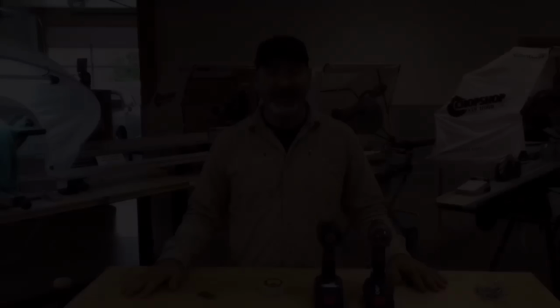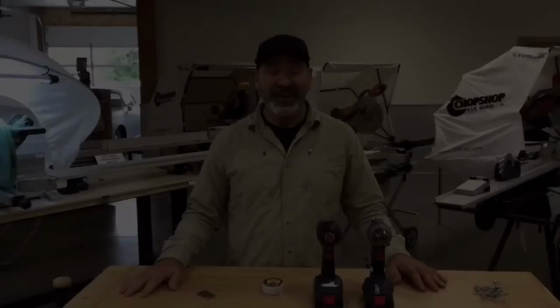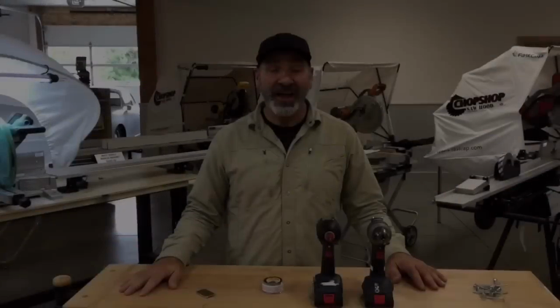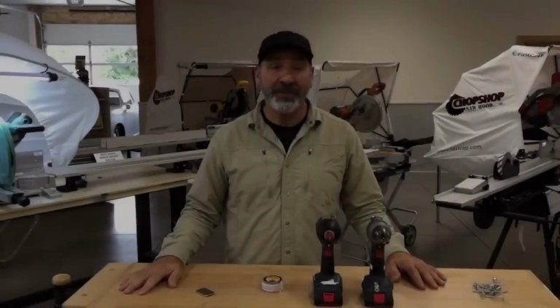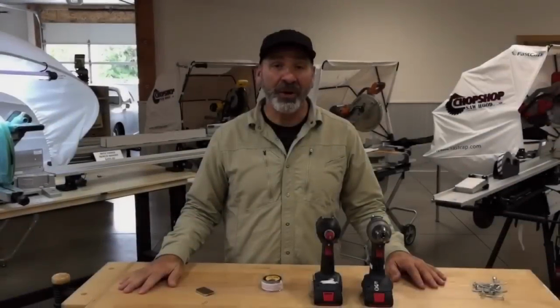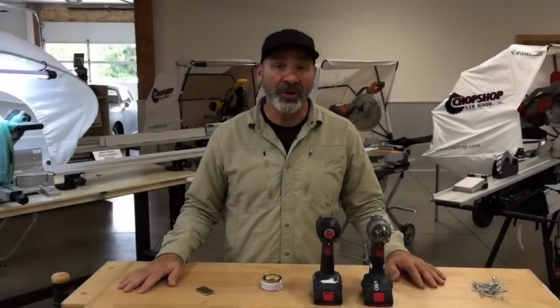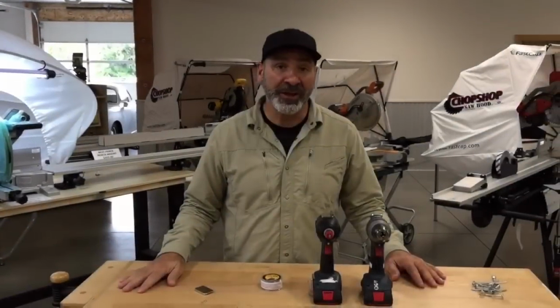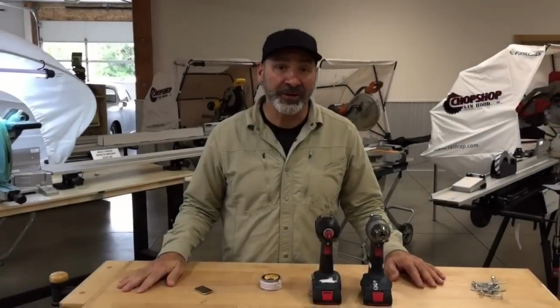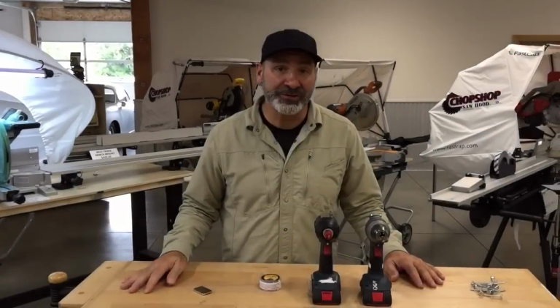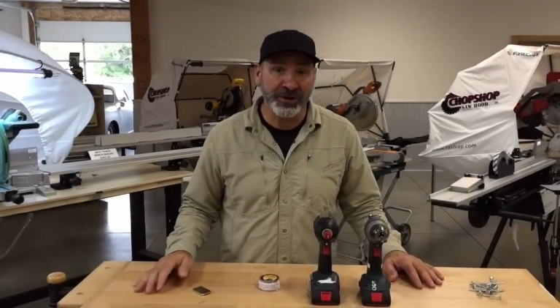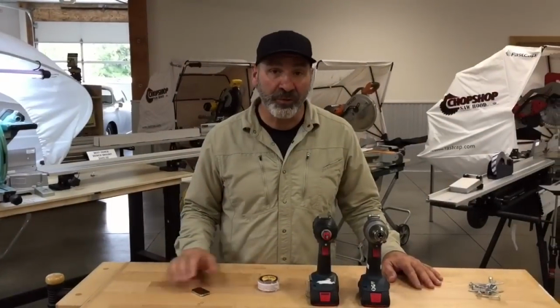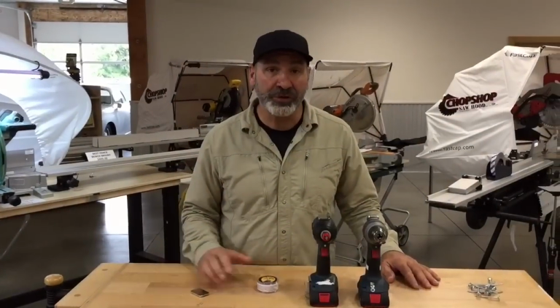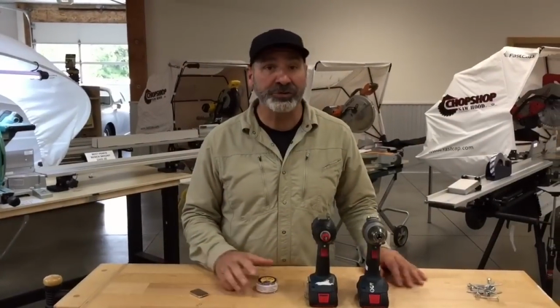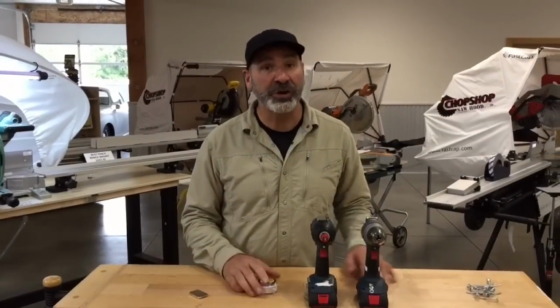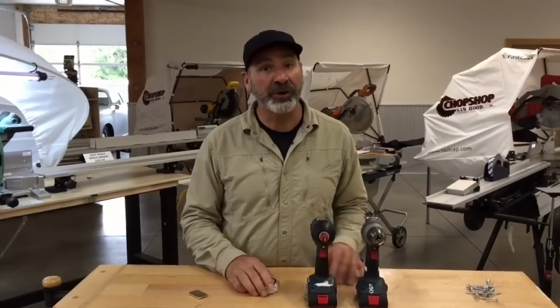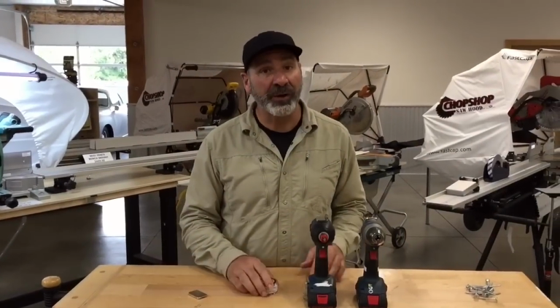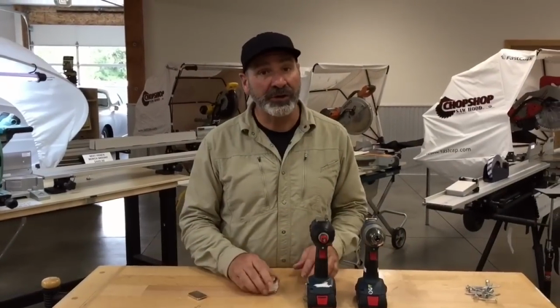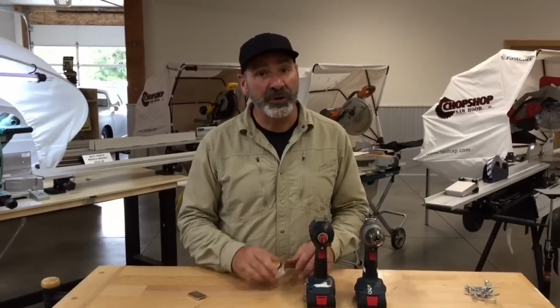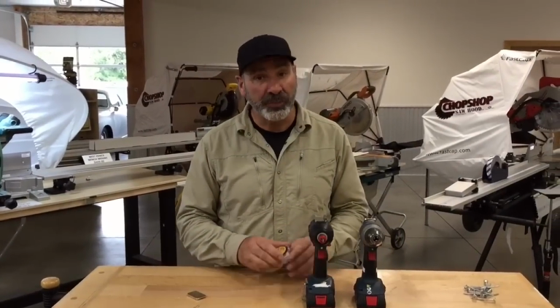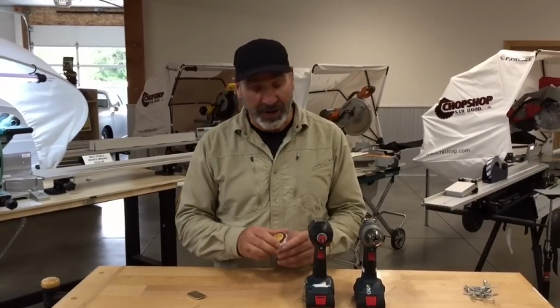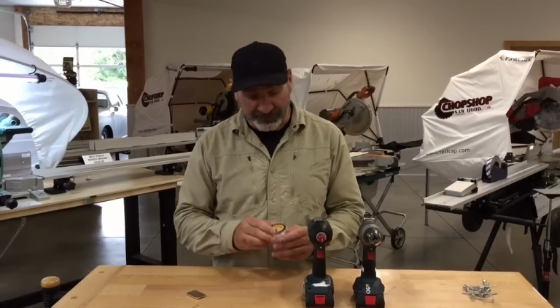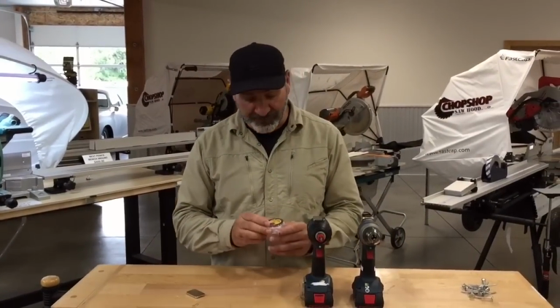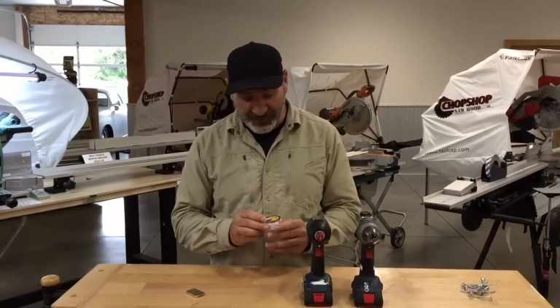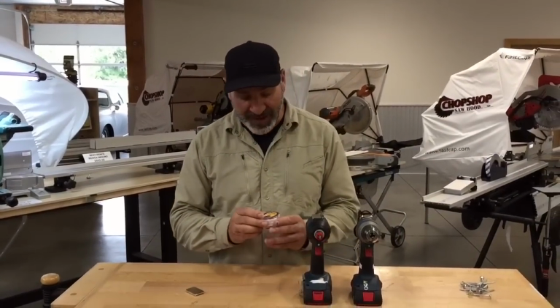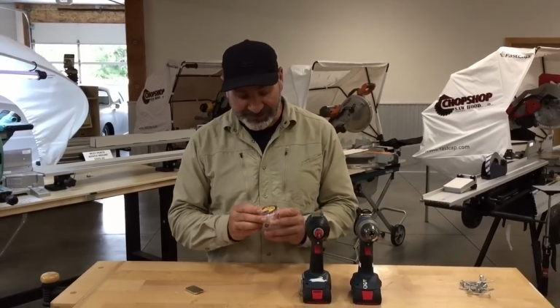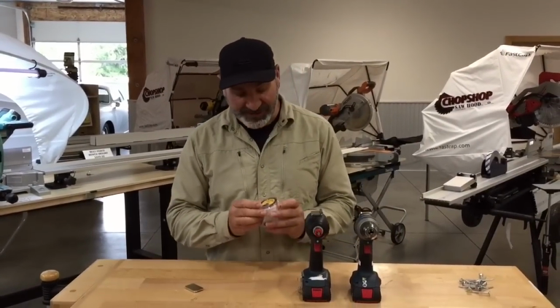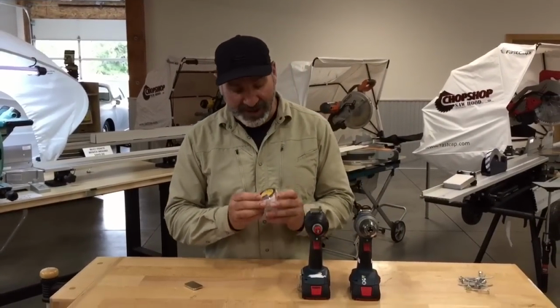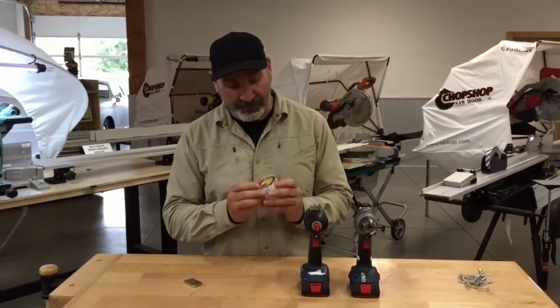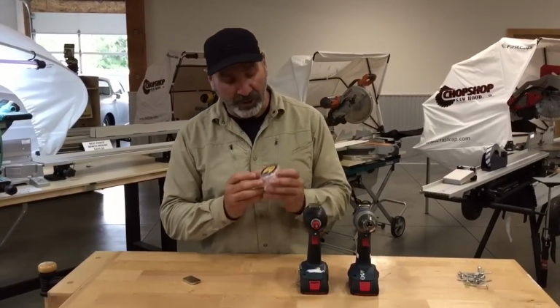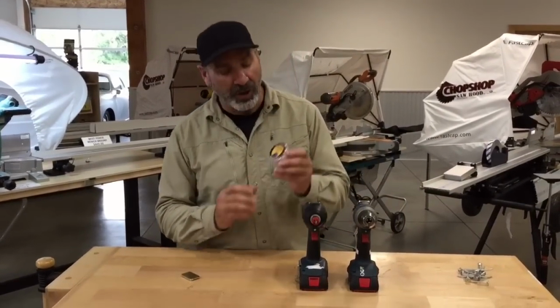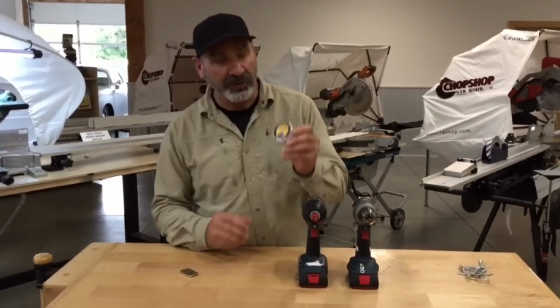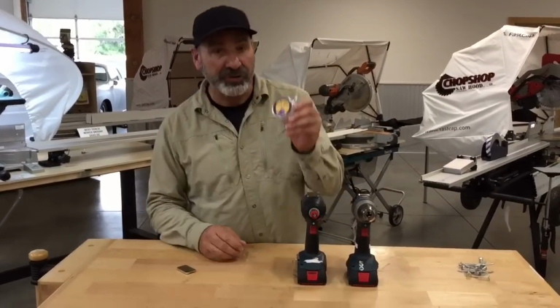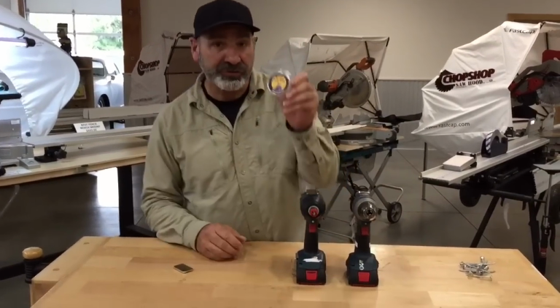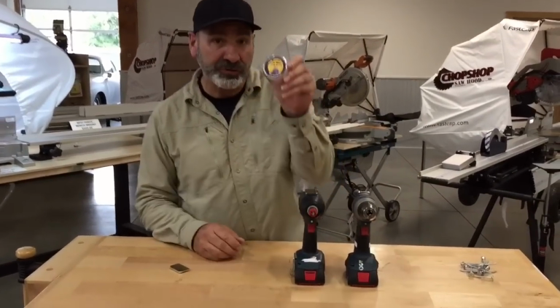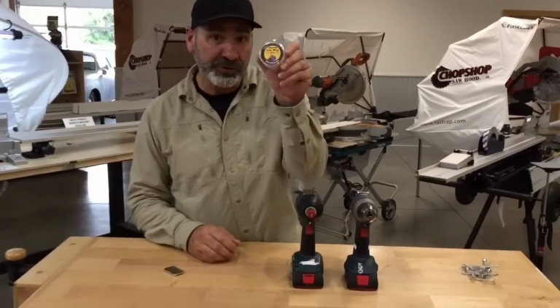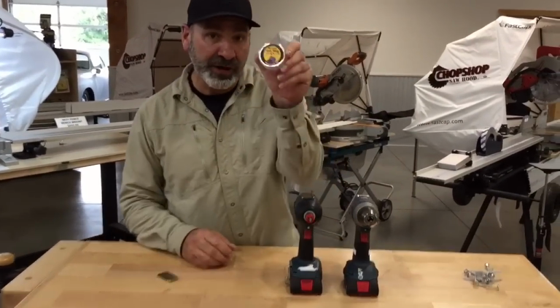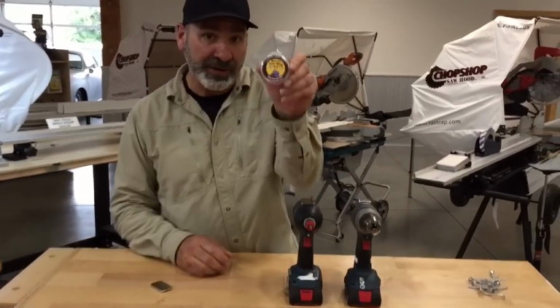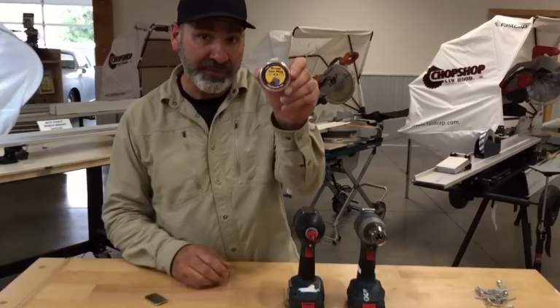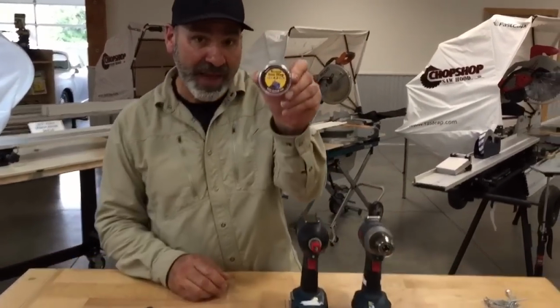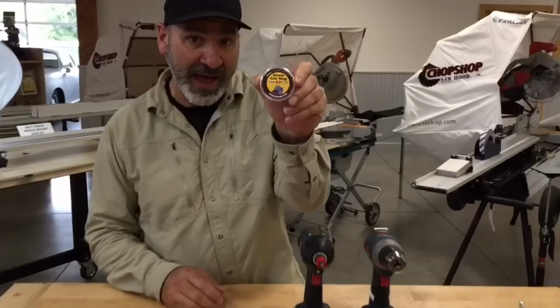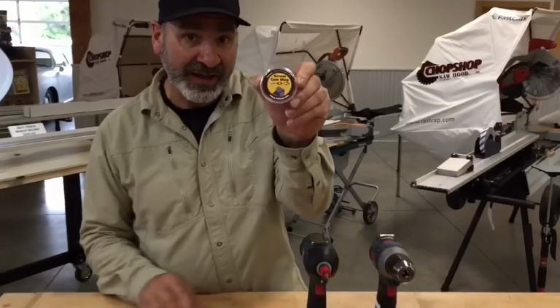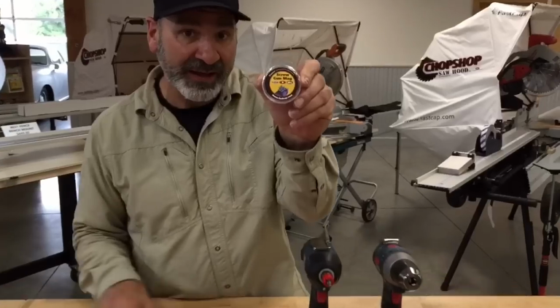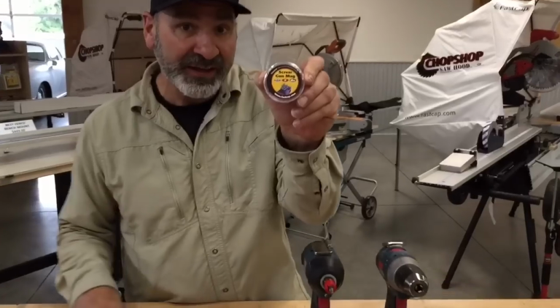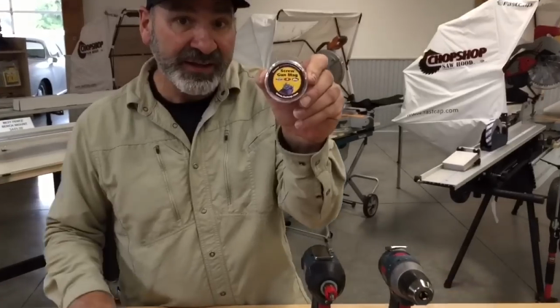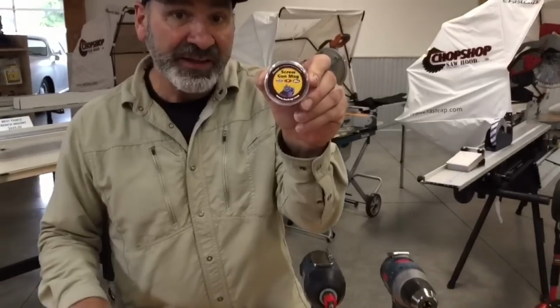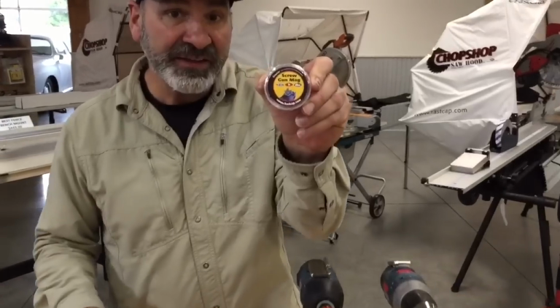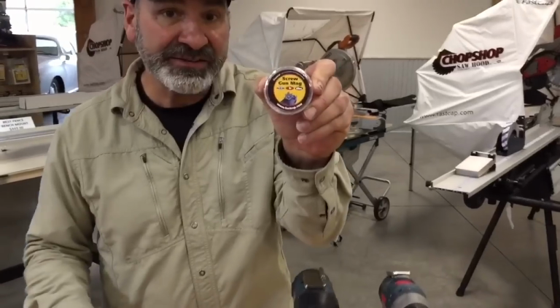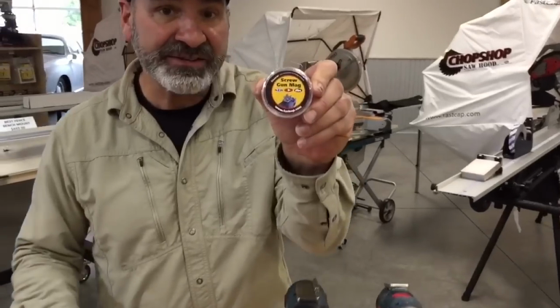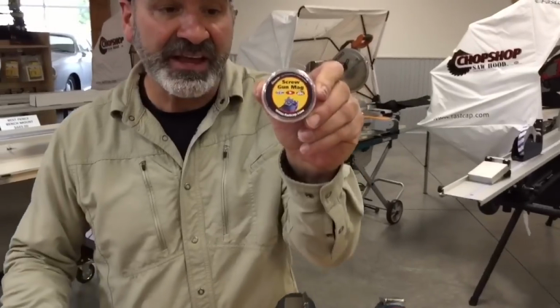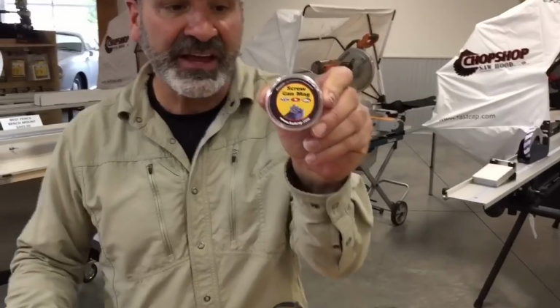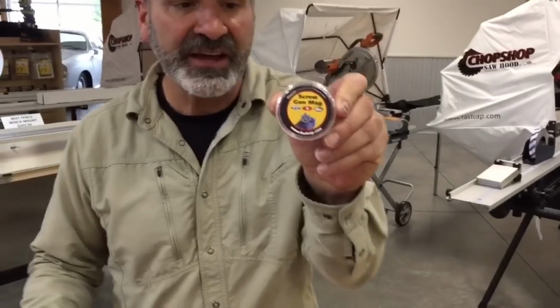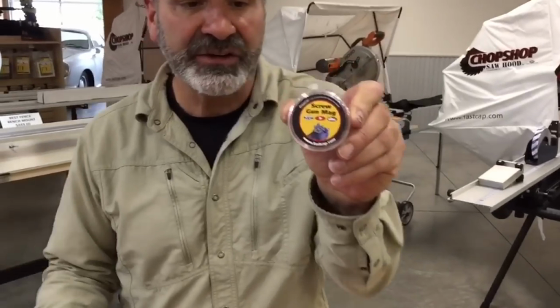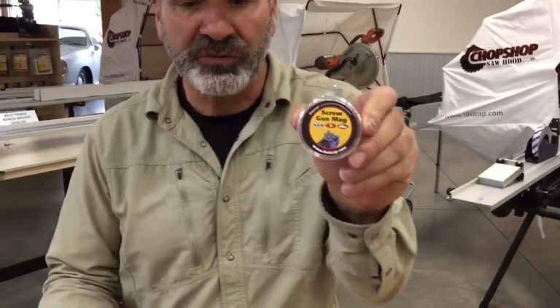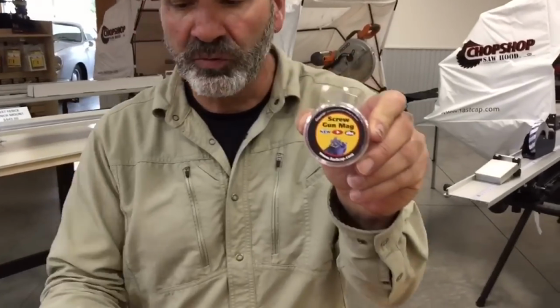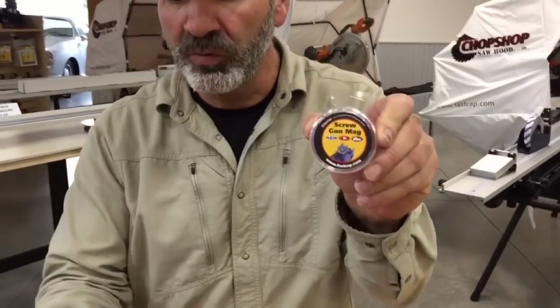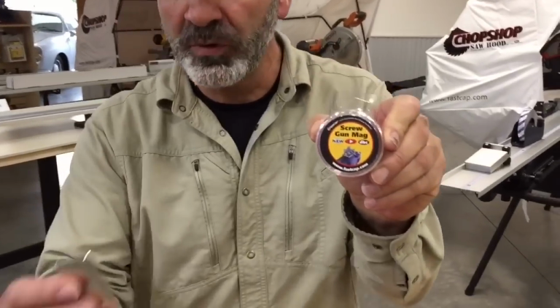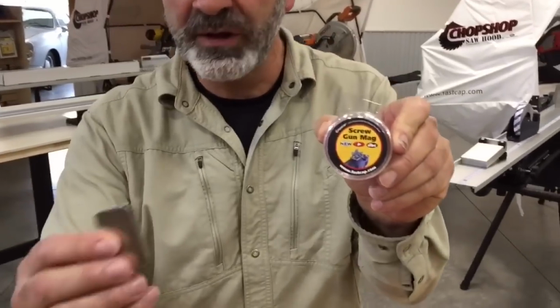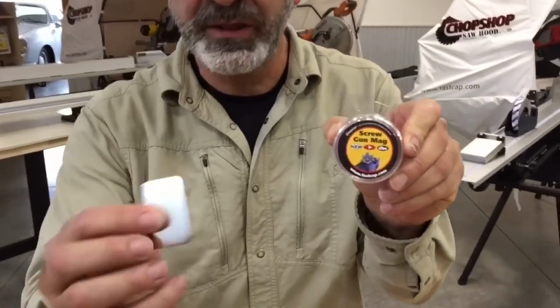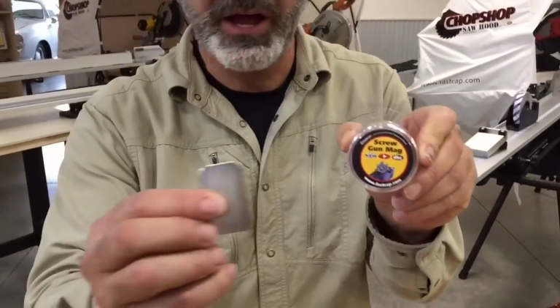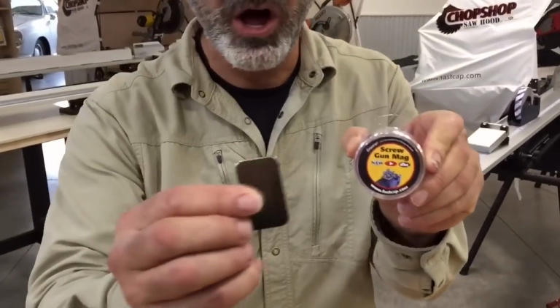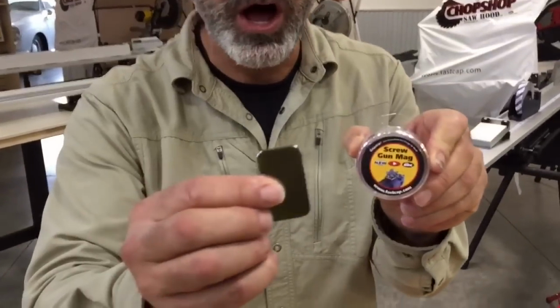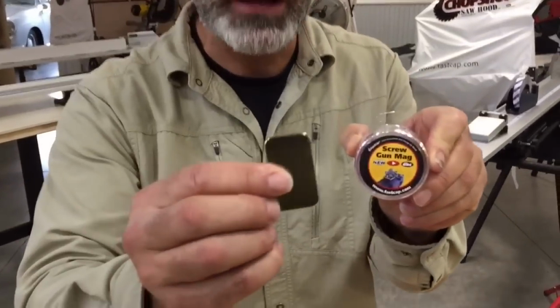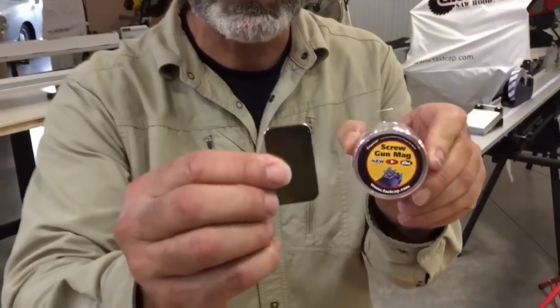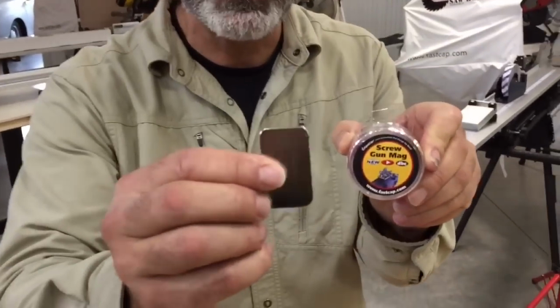Hey, Paul Akers here. I want to show you a great new product from FastCap called the Screw Gun Mag. This thing is really awesome.